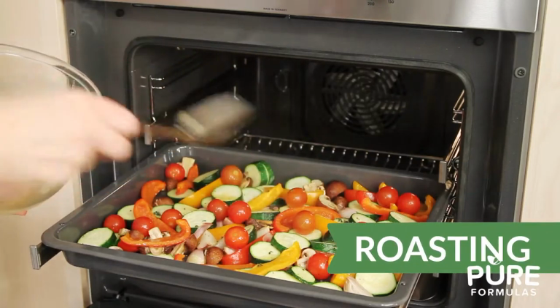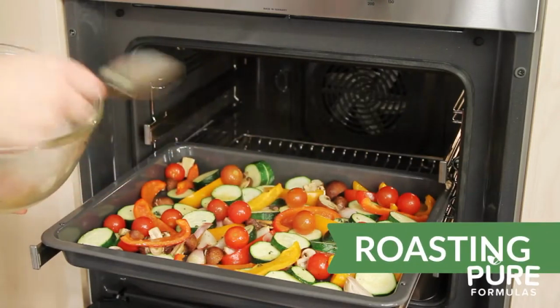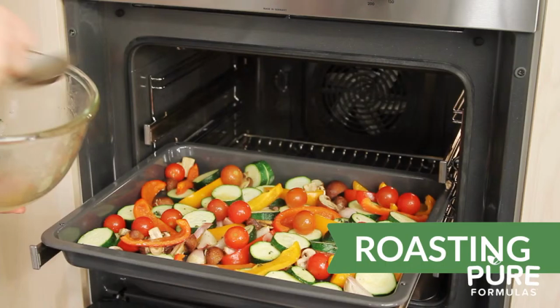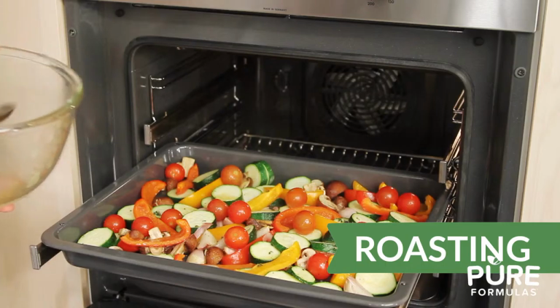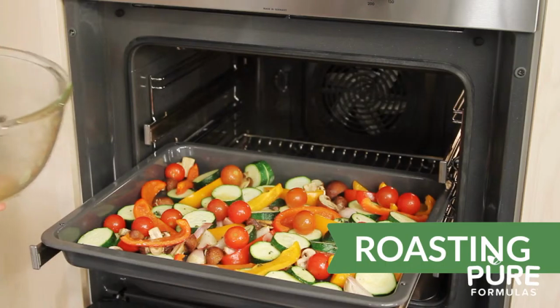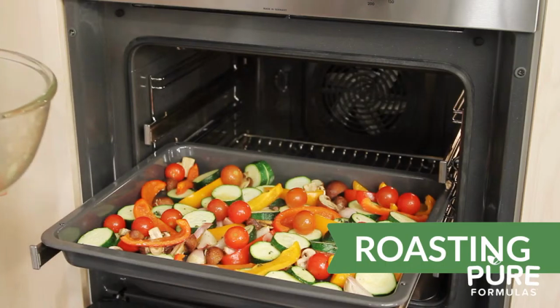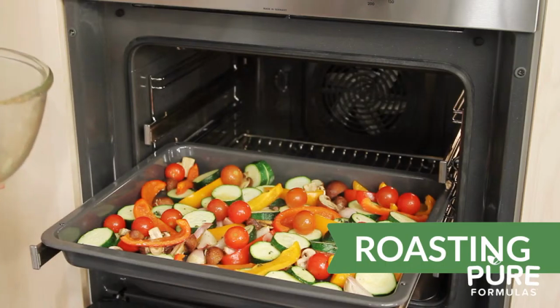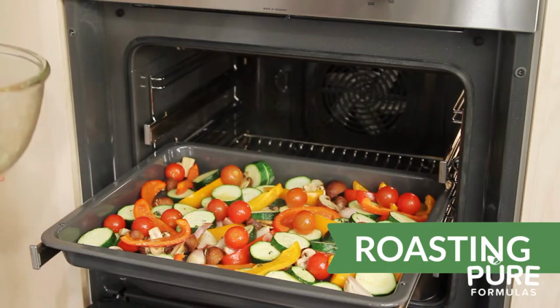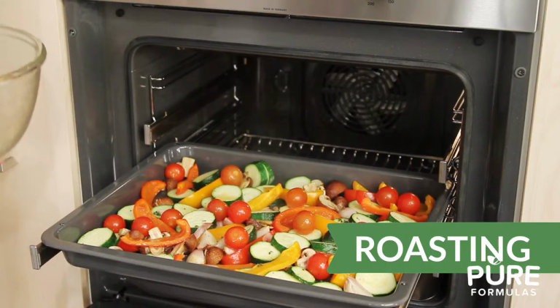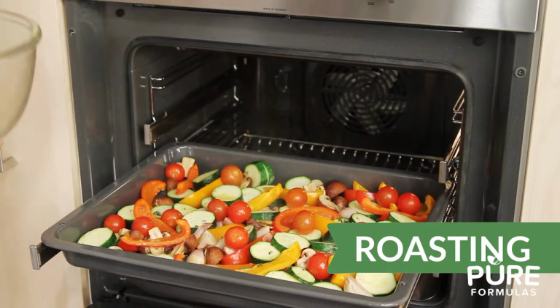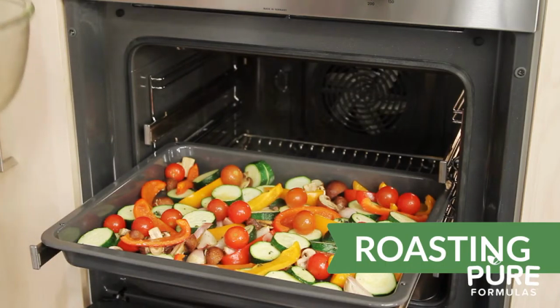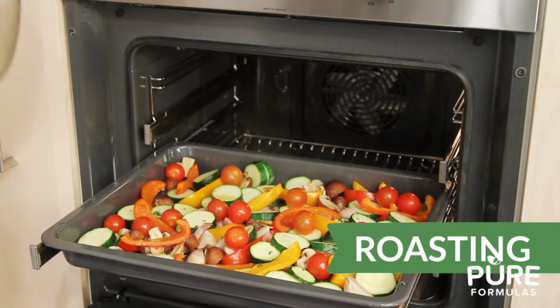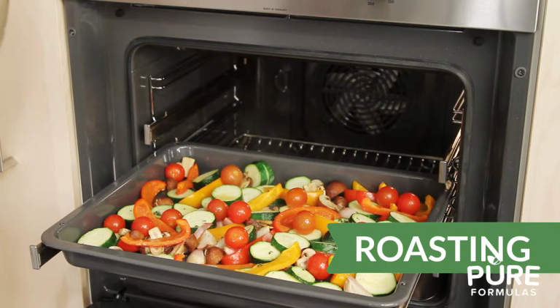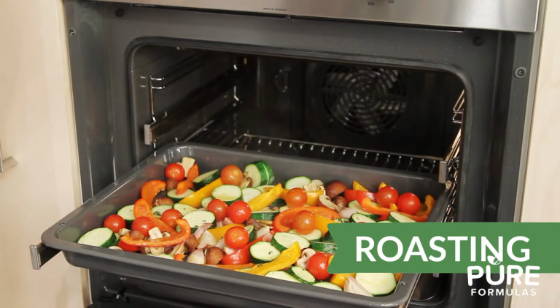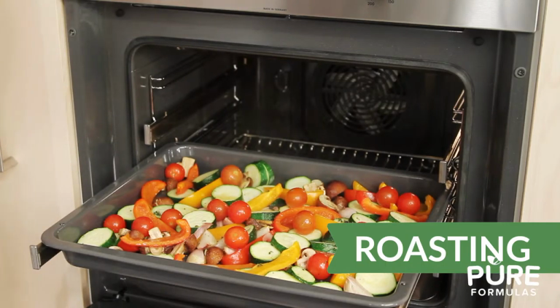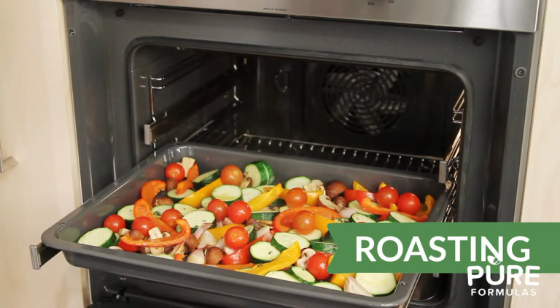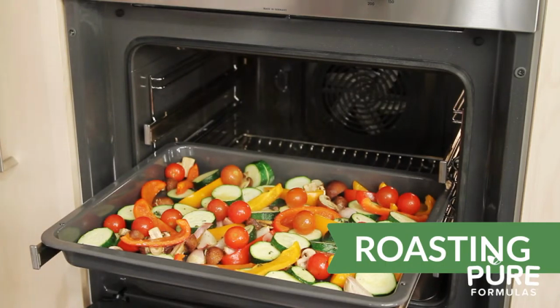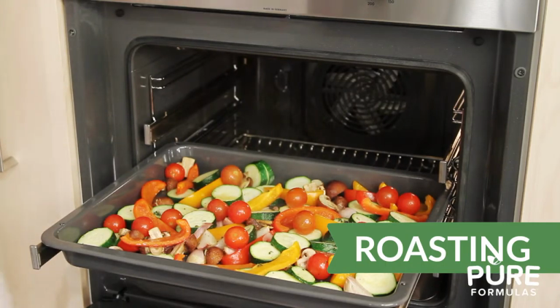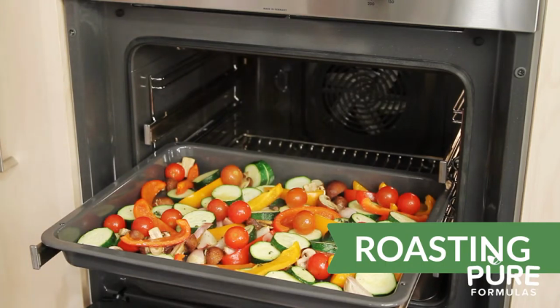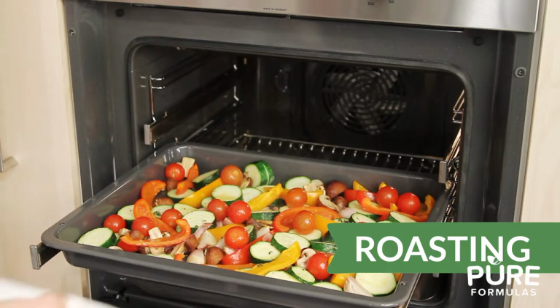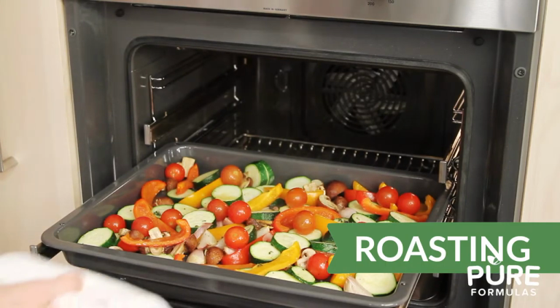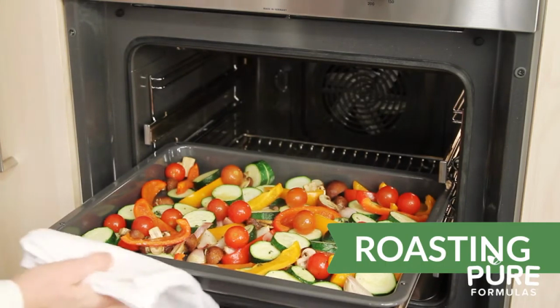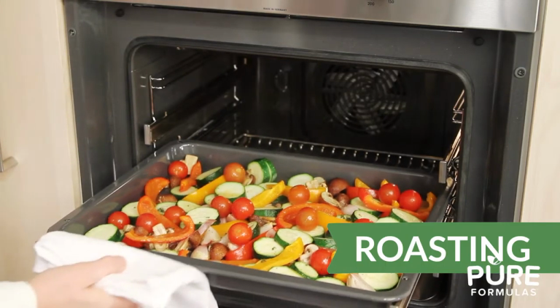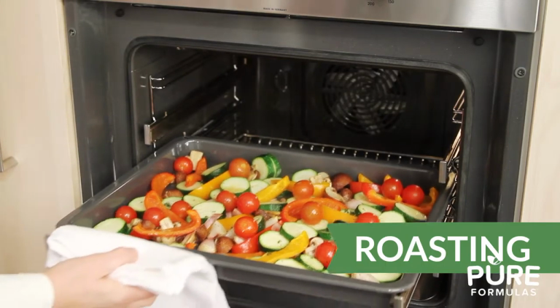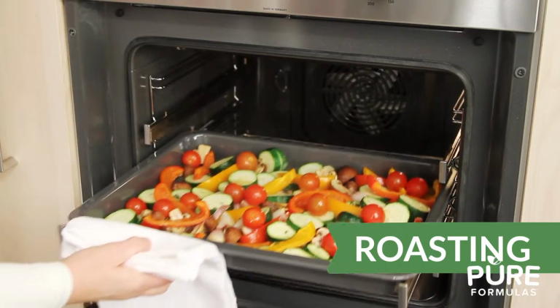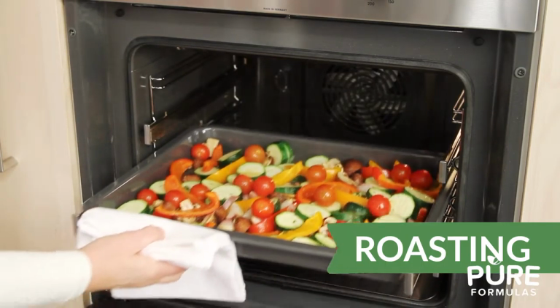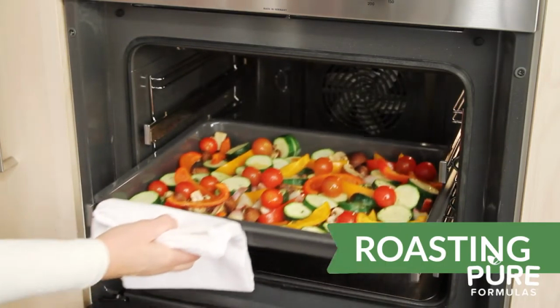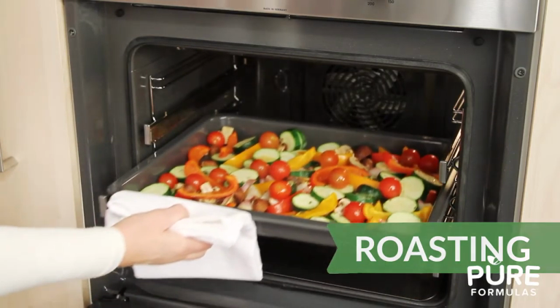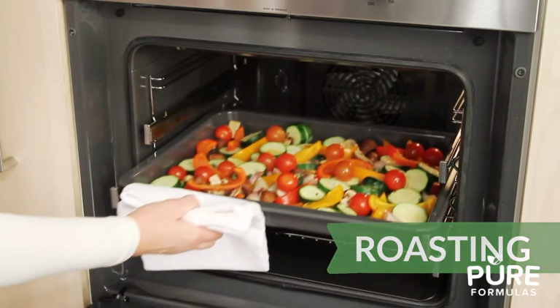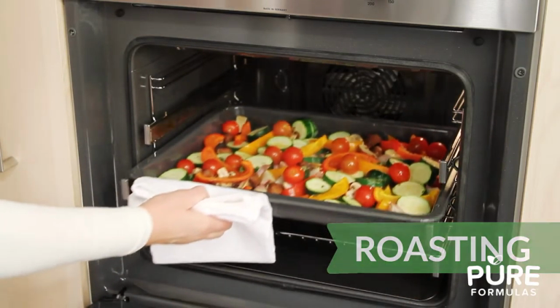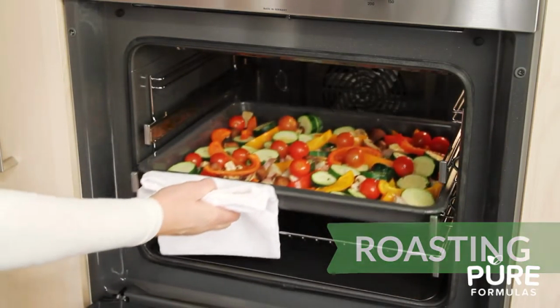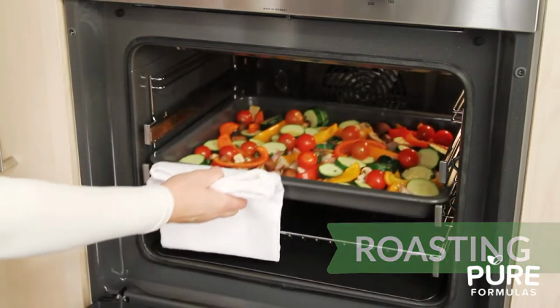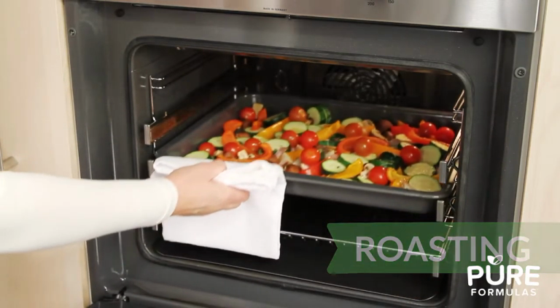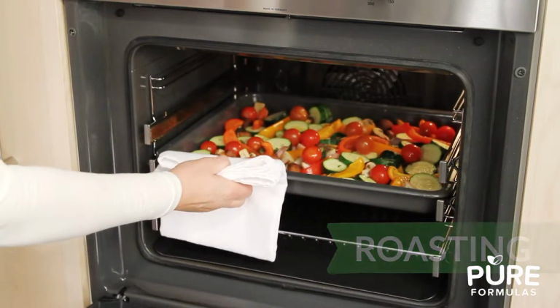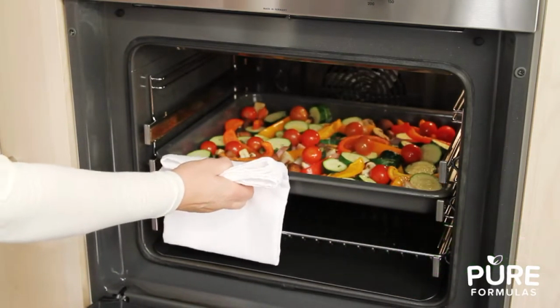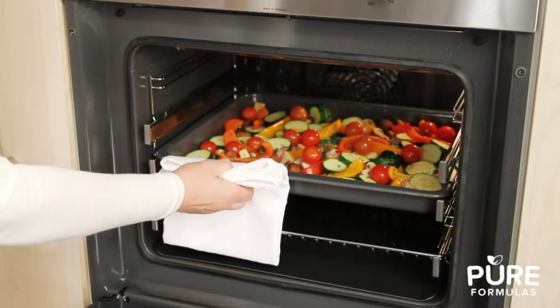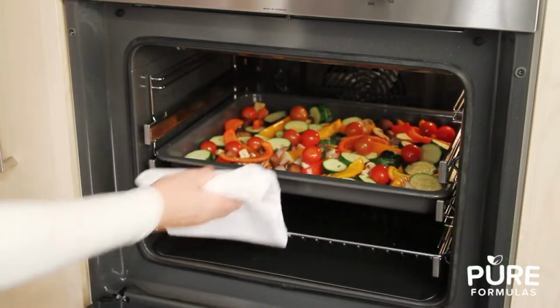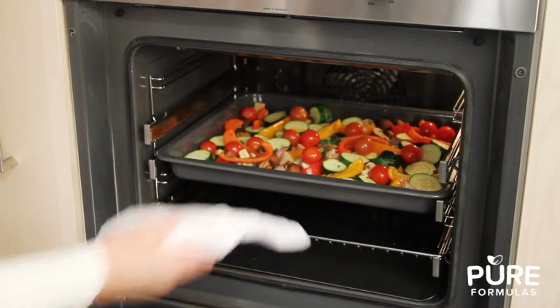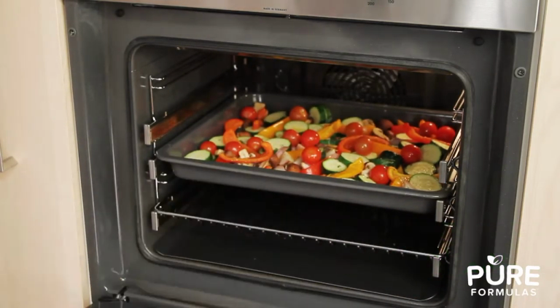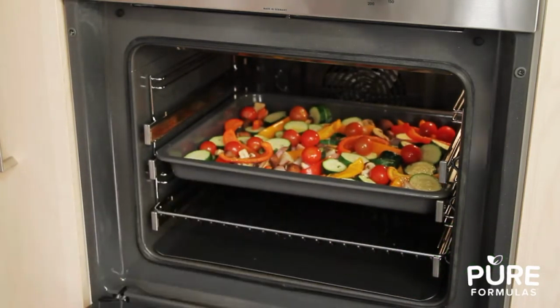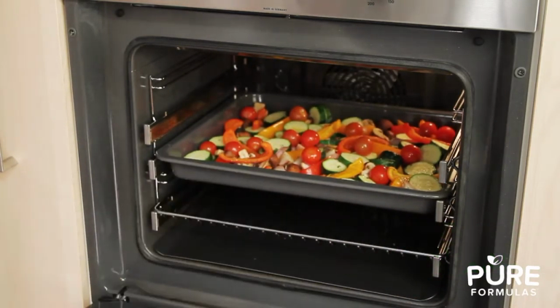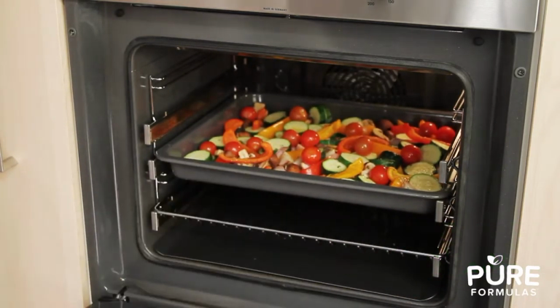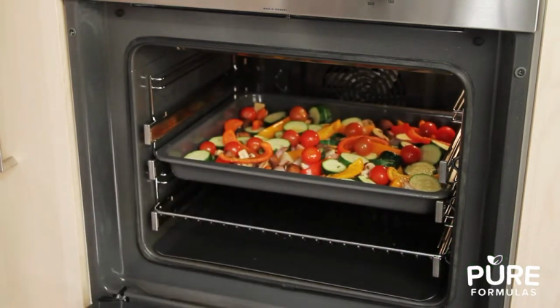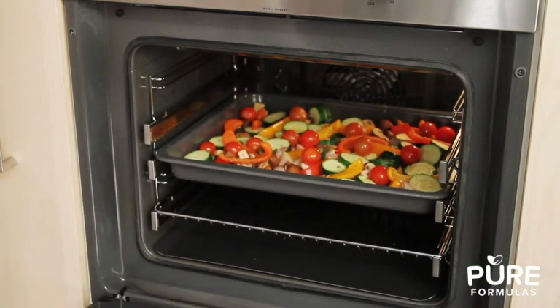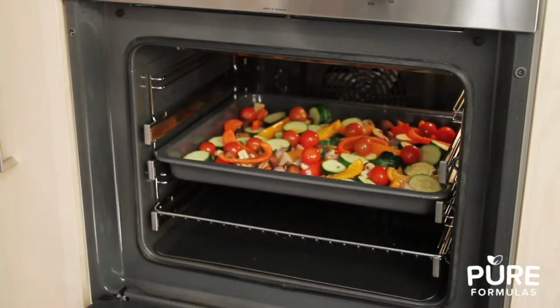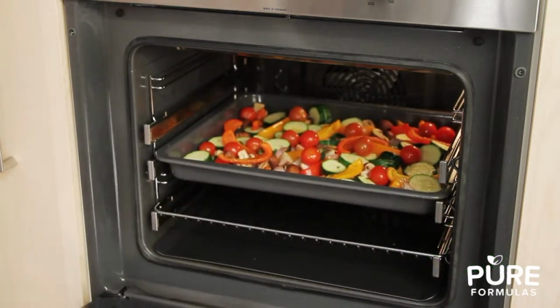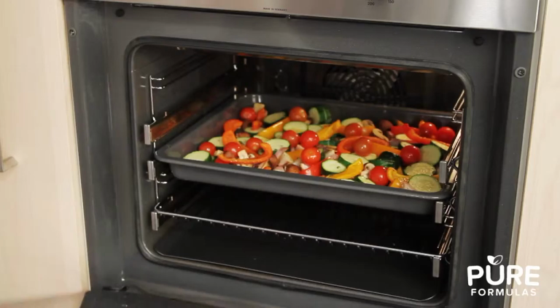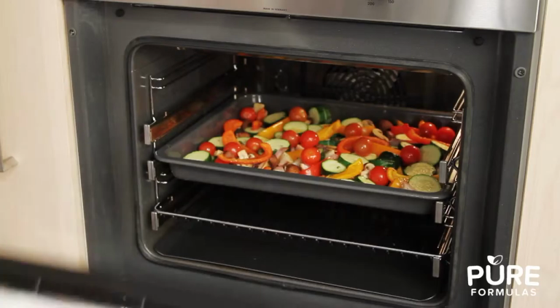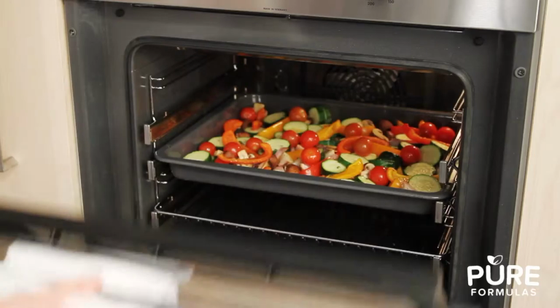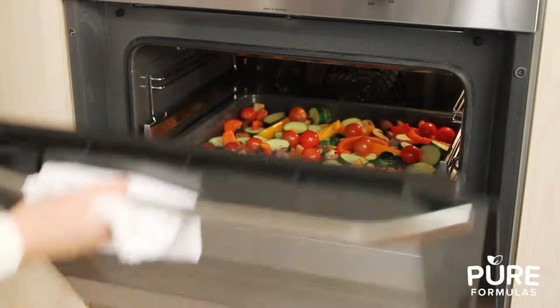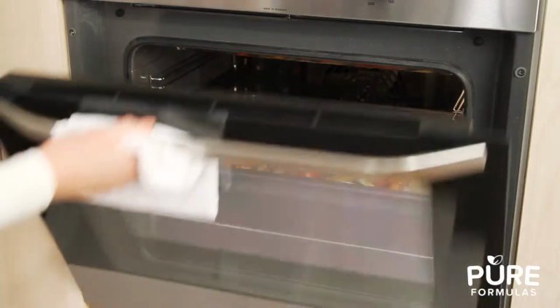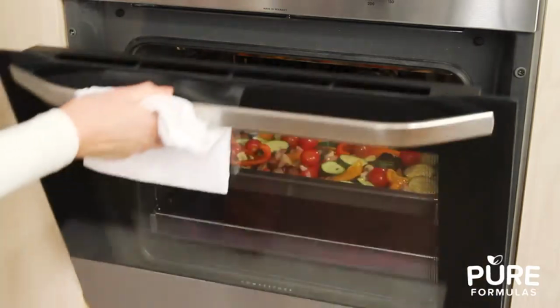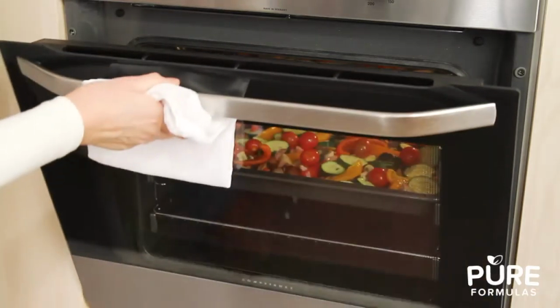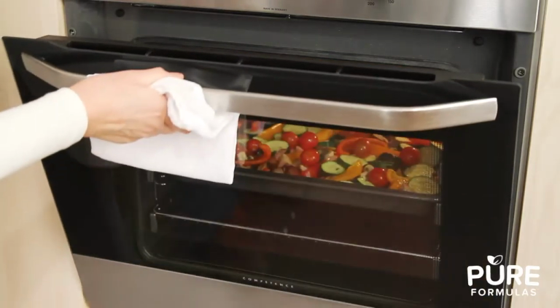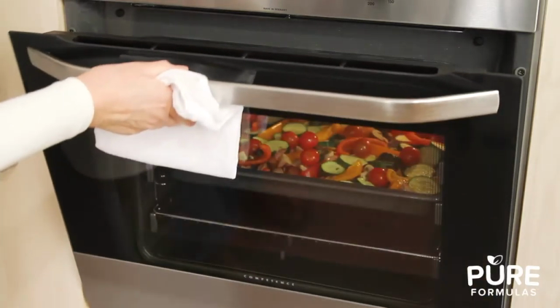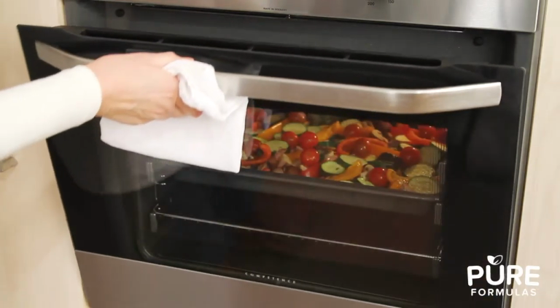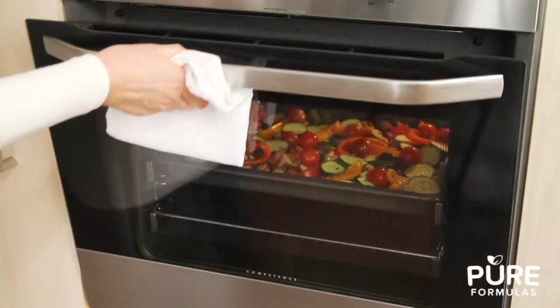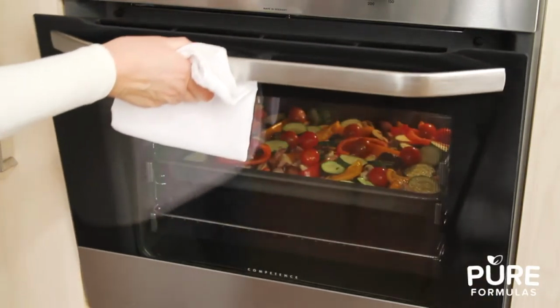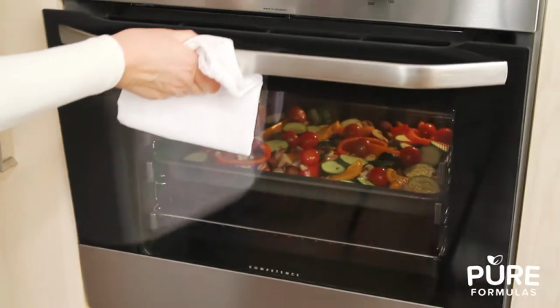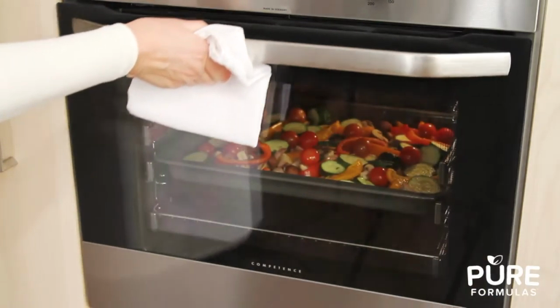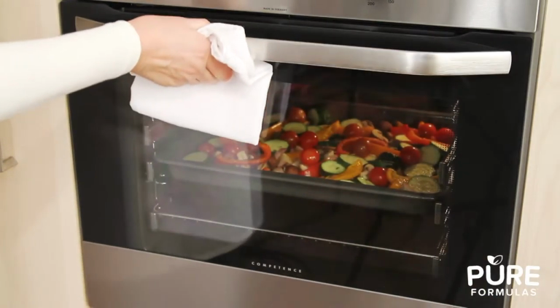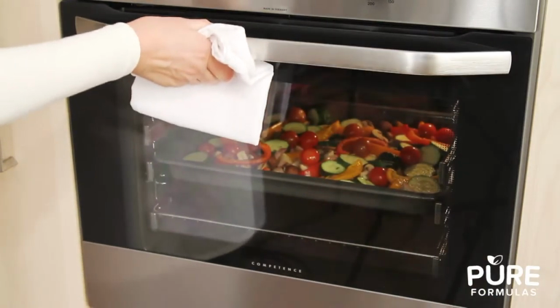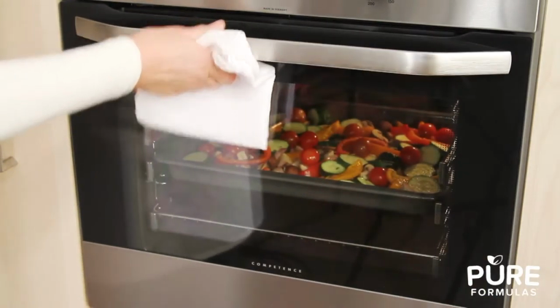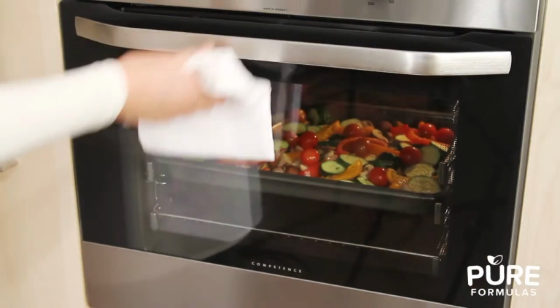Roasting. Although seemingly similar to baking, roasting uses higher temperatures and is a great way to cook vegetables using the oven's dry heat.